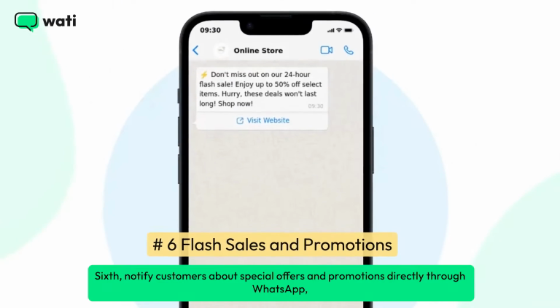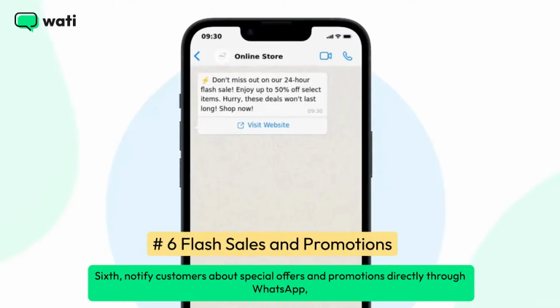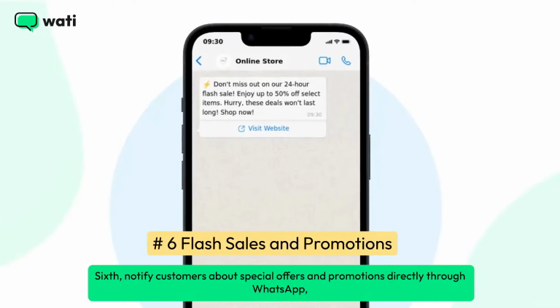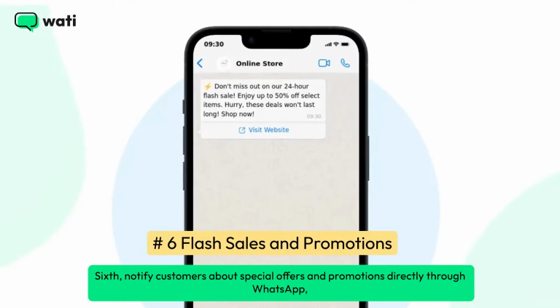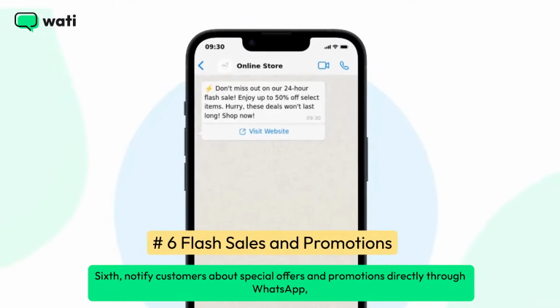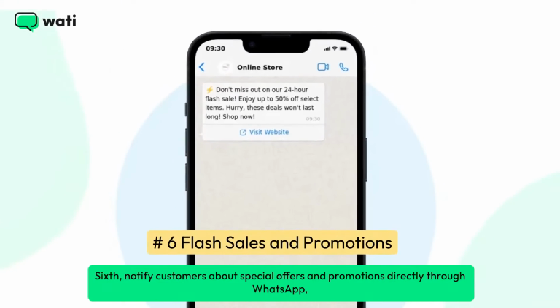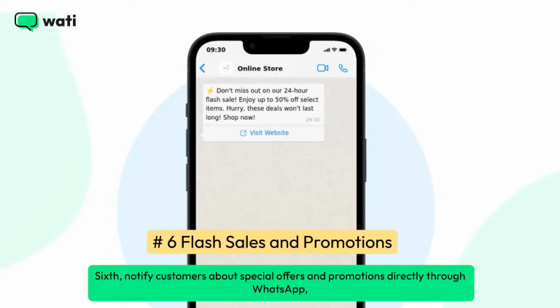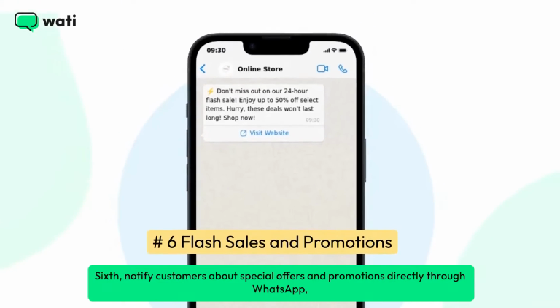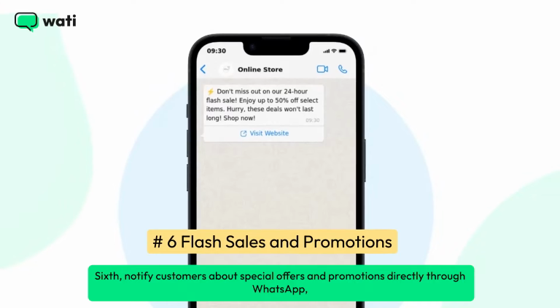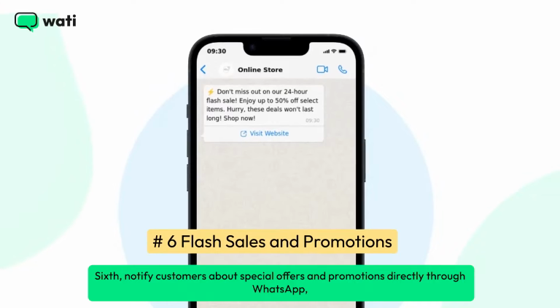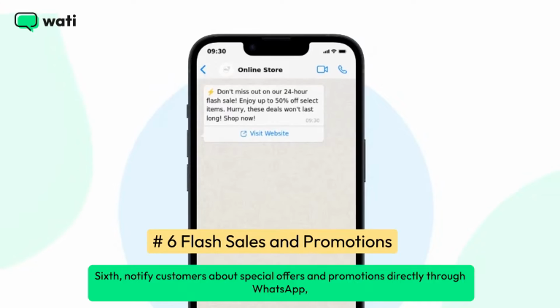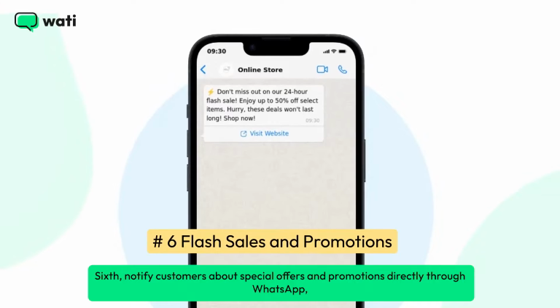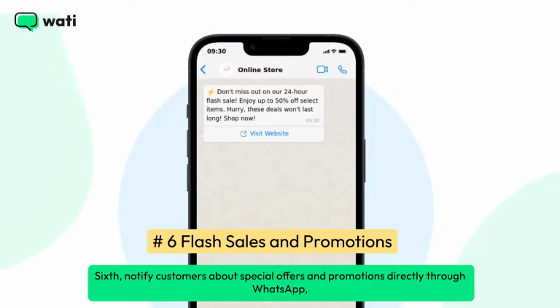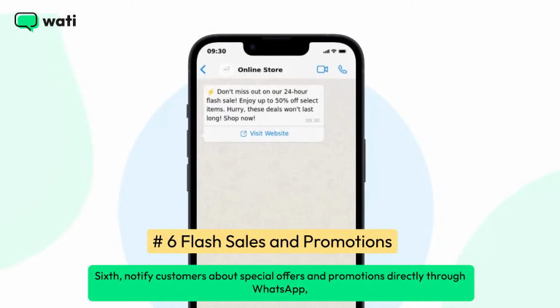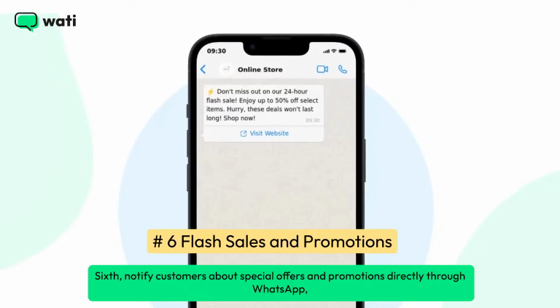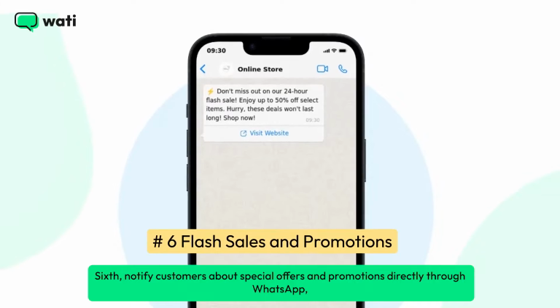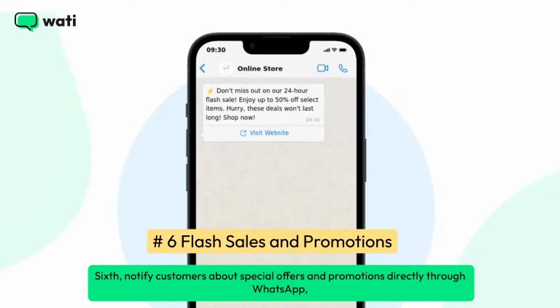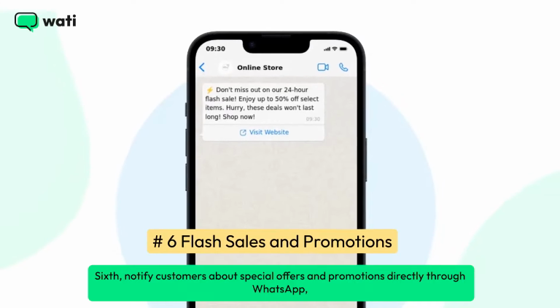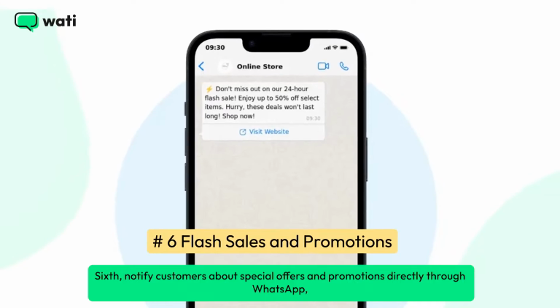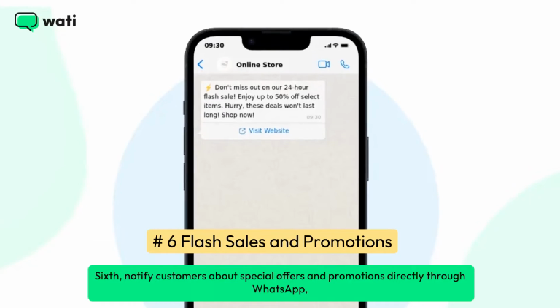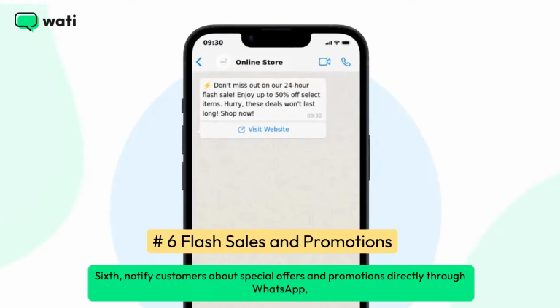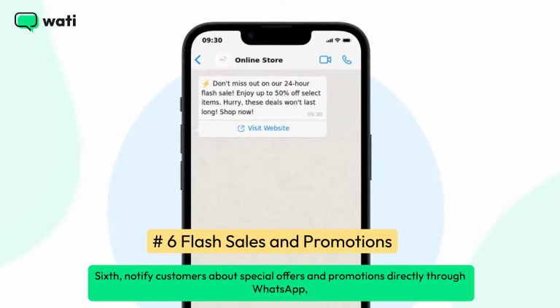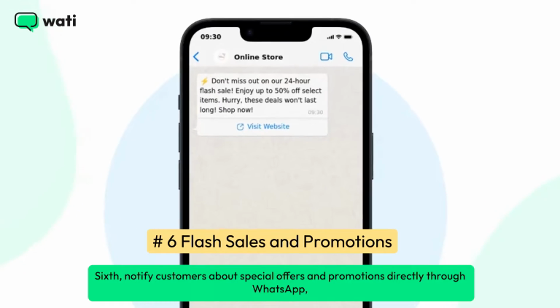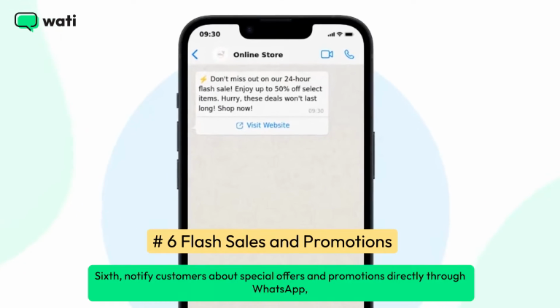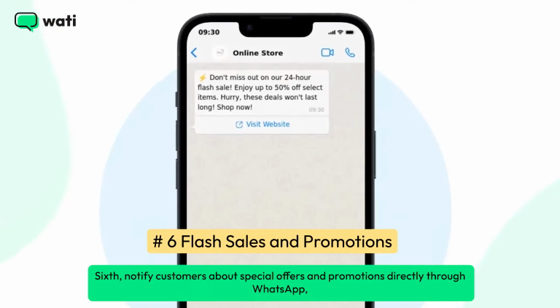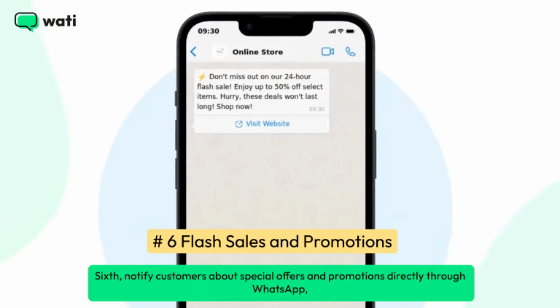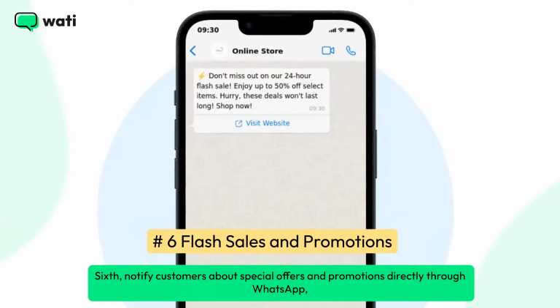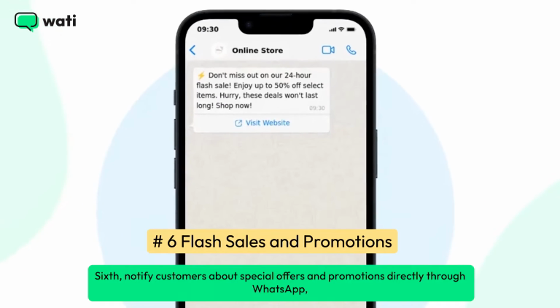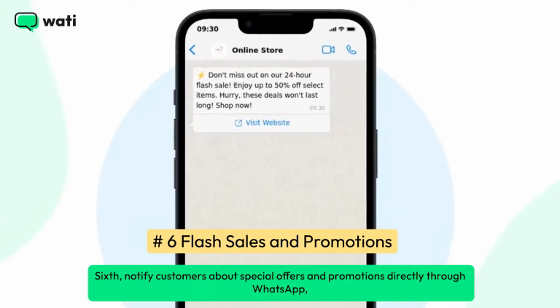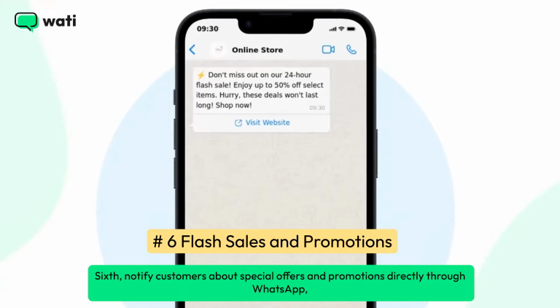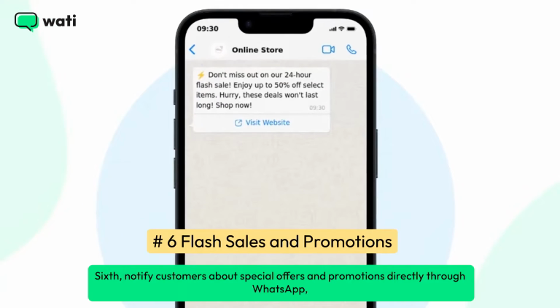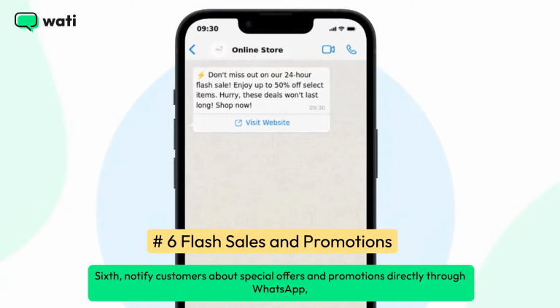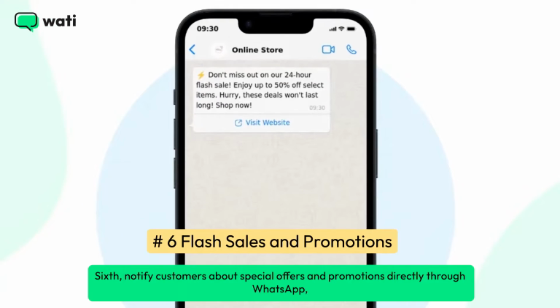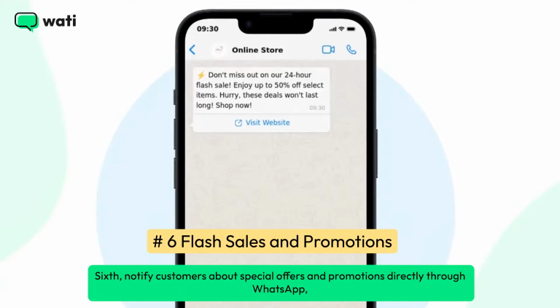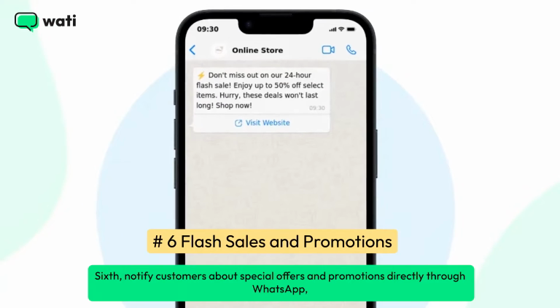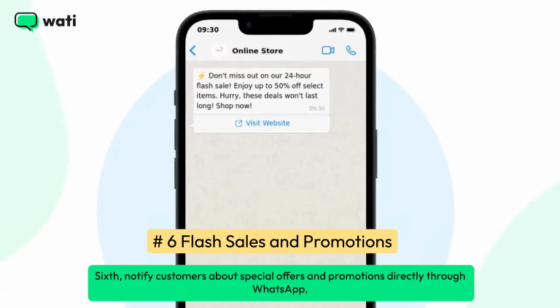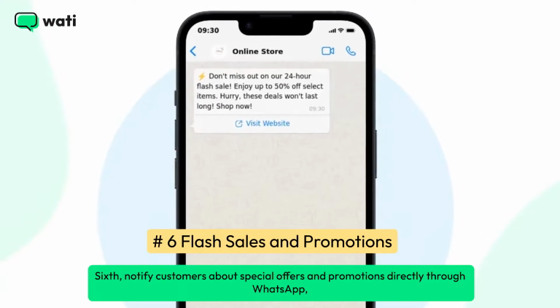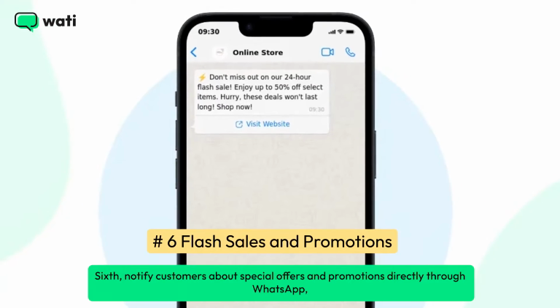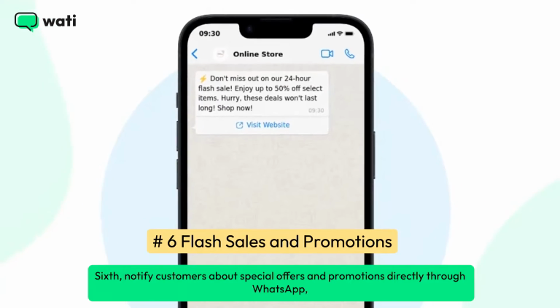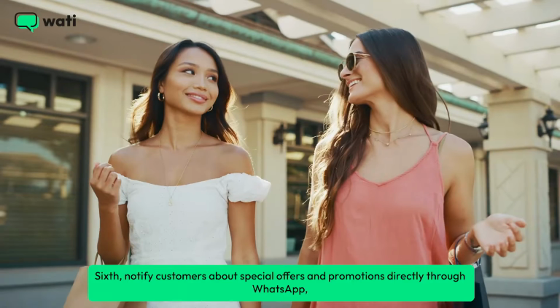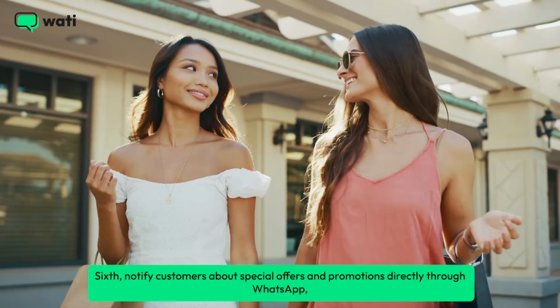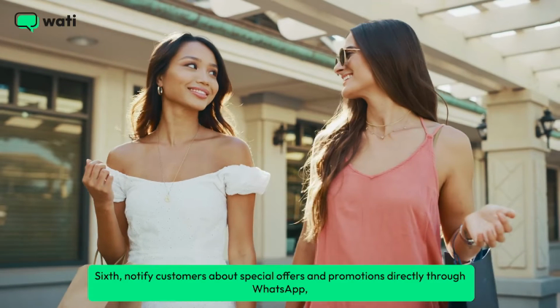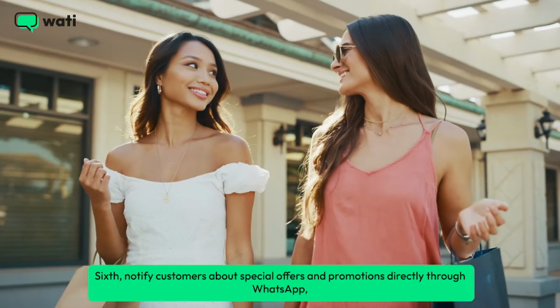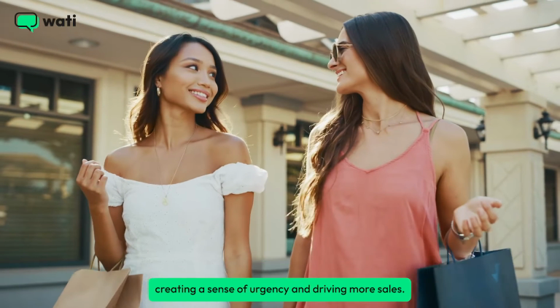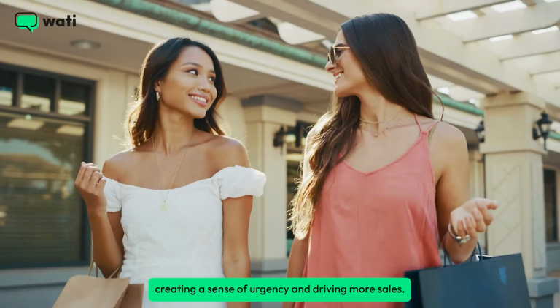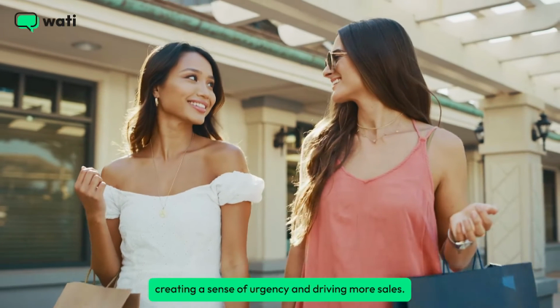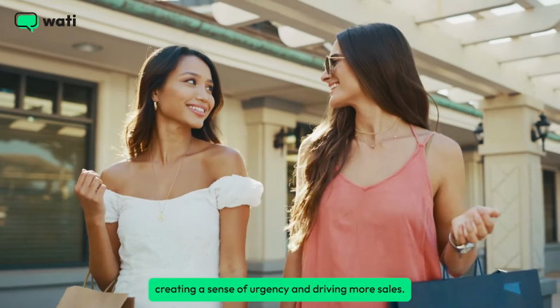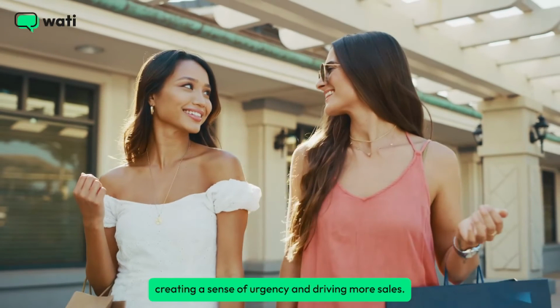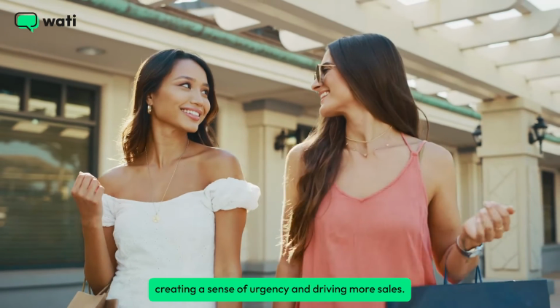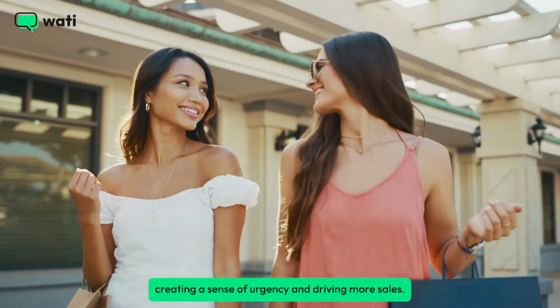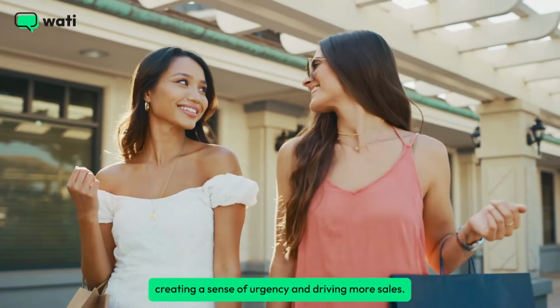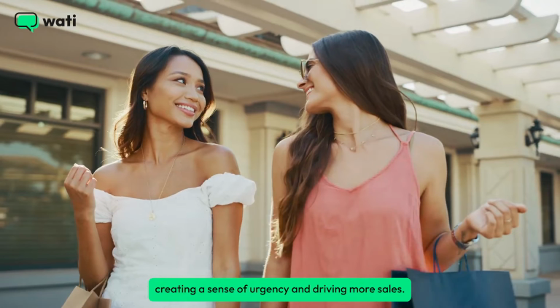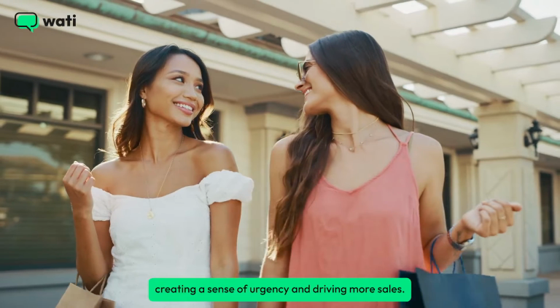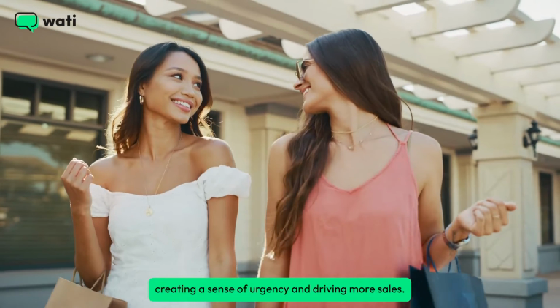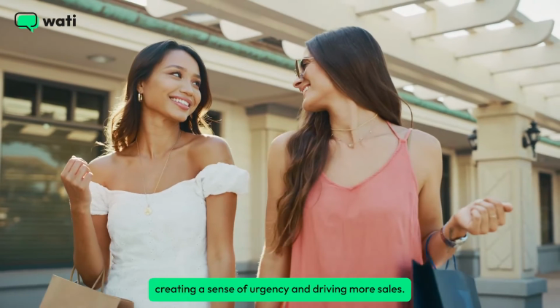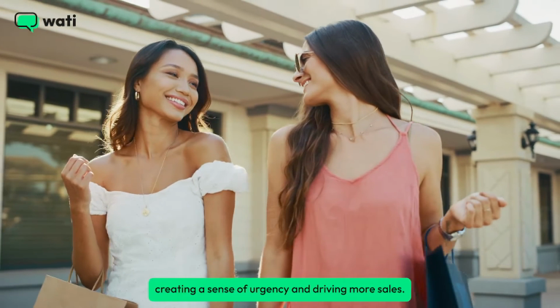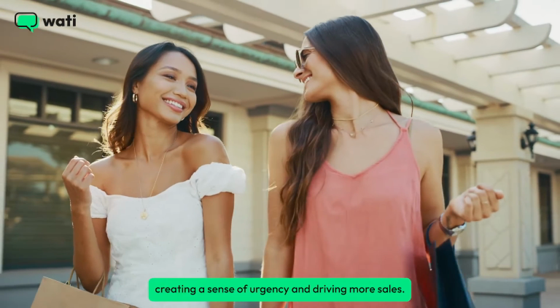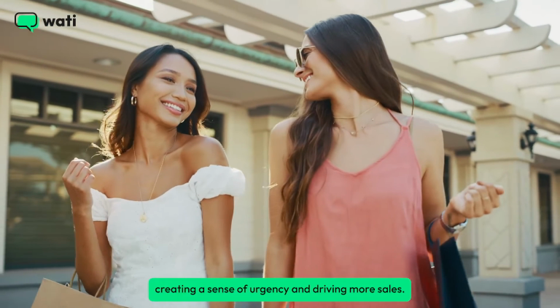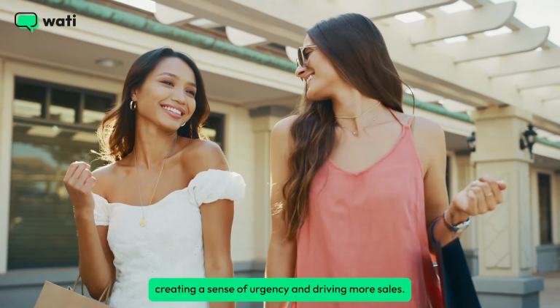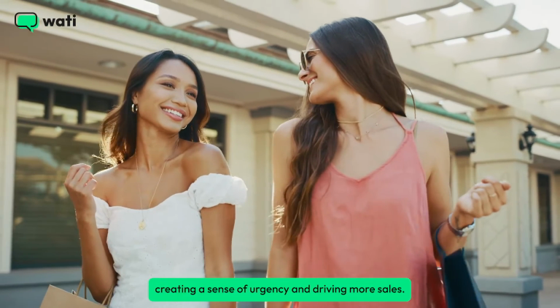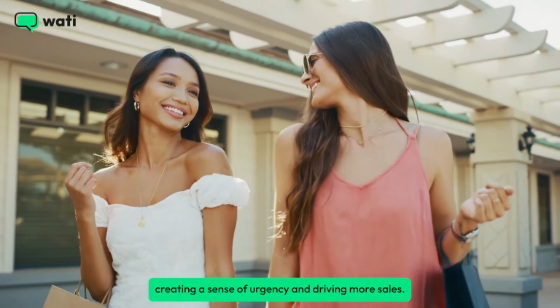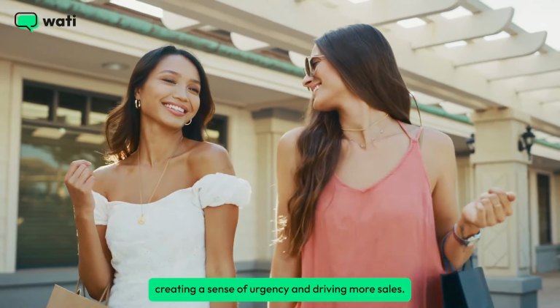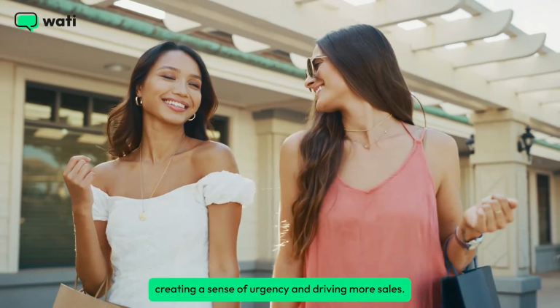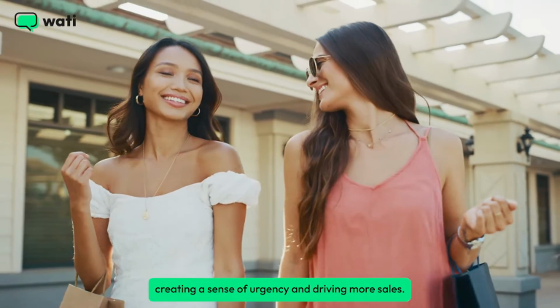Sixth, notify customers about special offers and promotions directly through WhatsApp, creating a sense of urgency and driving more sales.